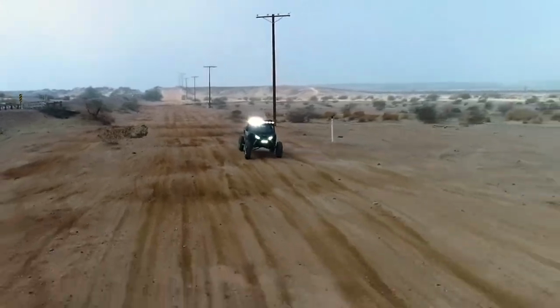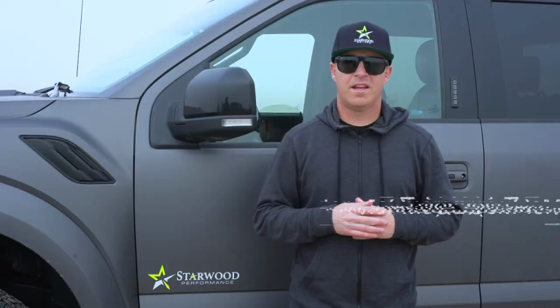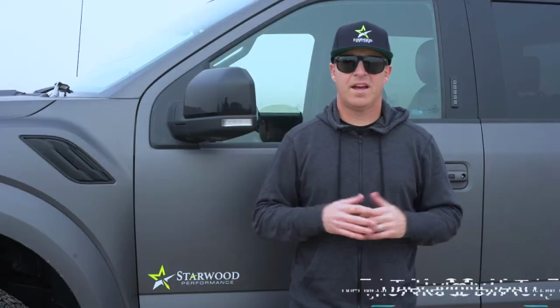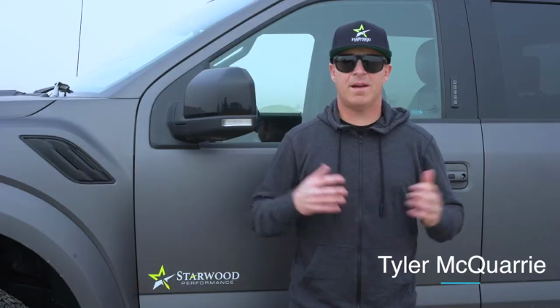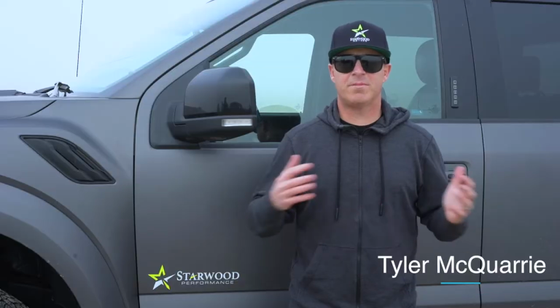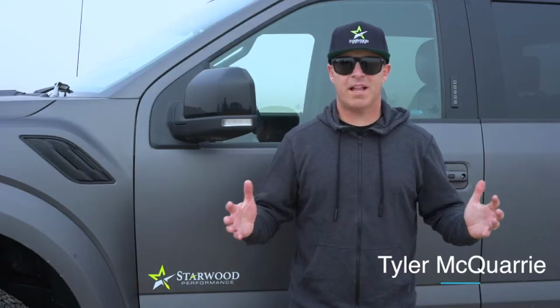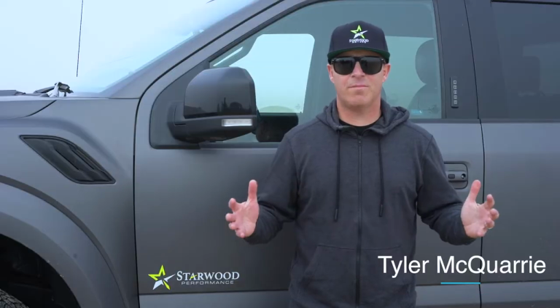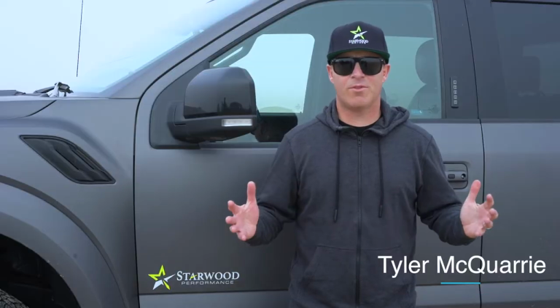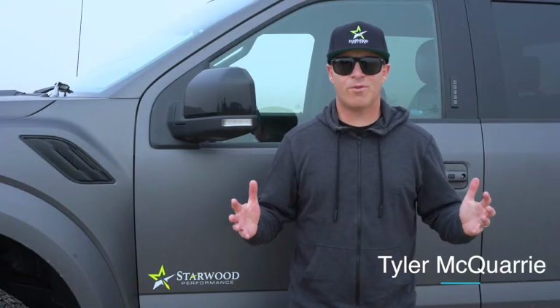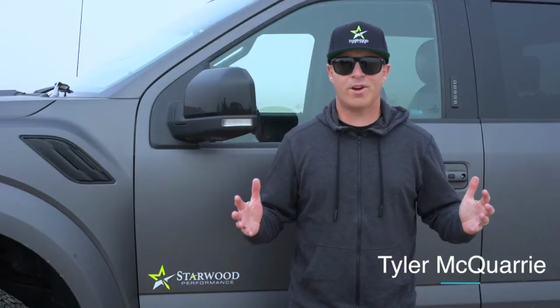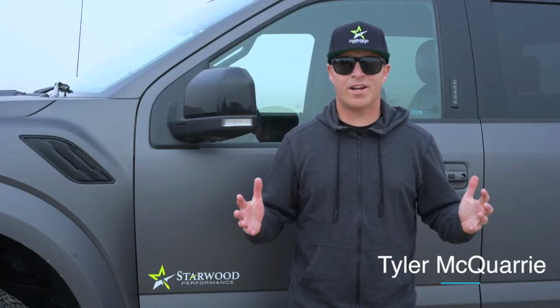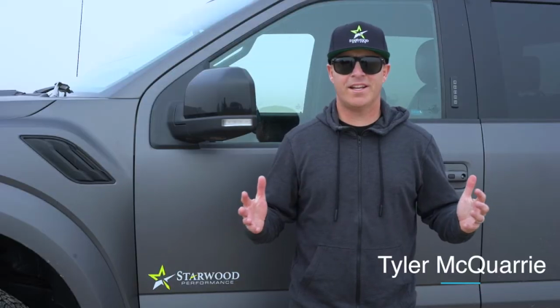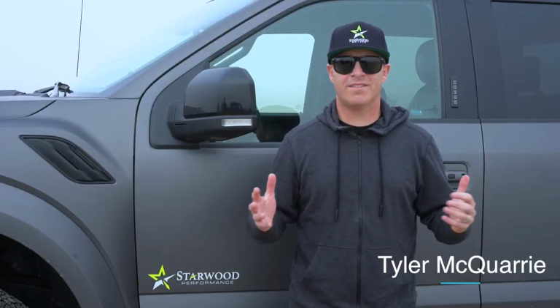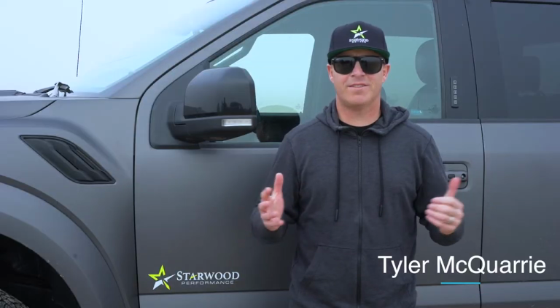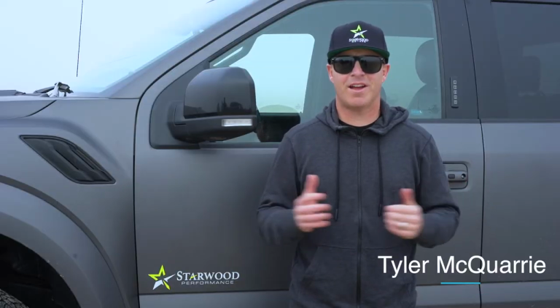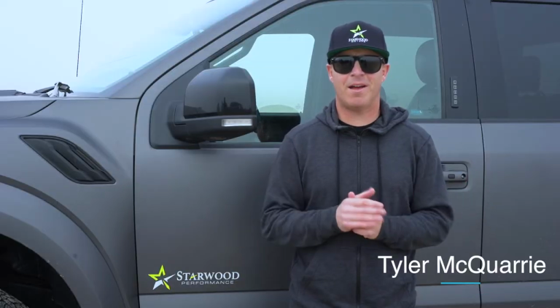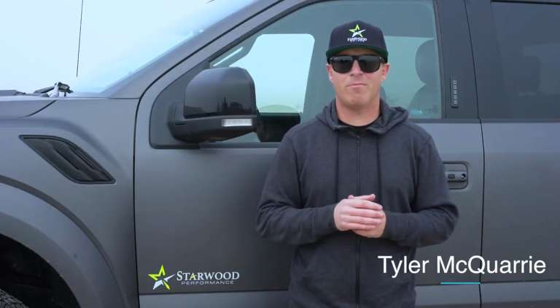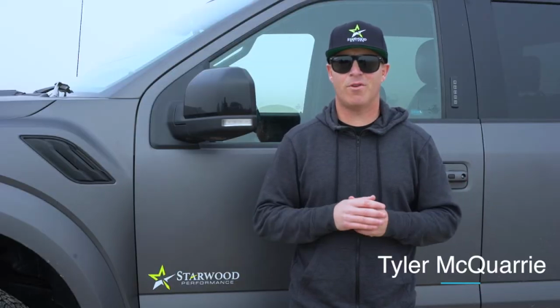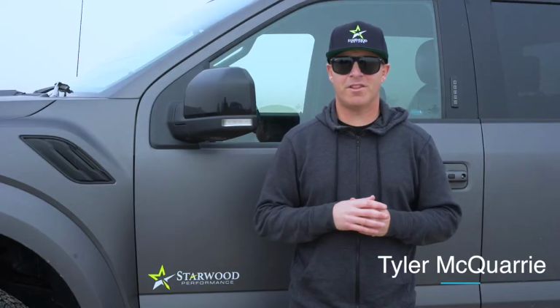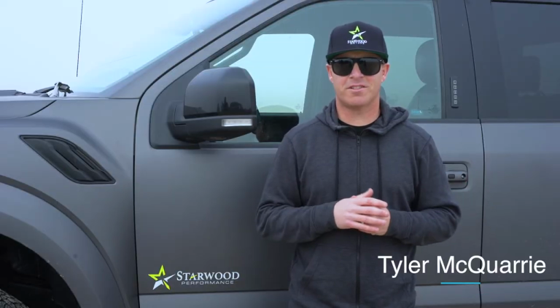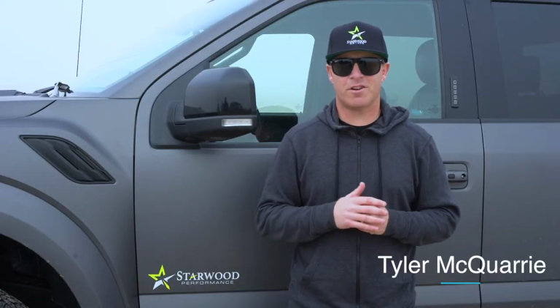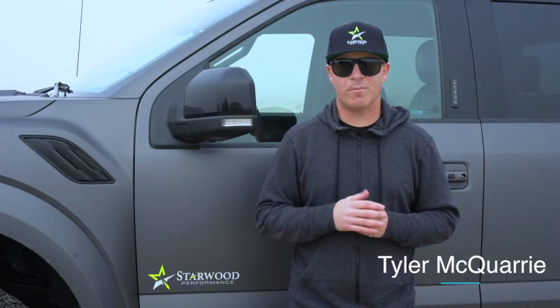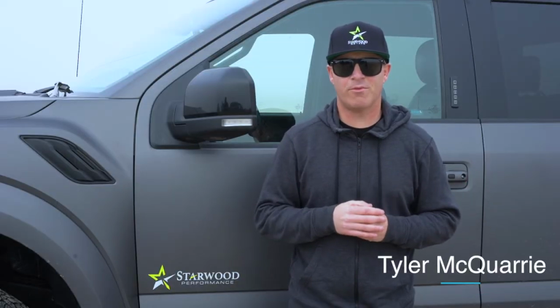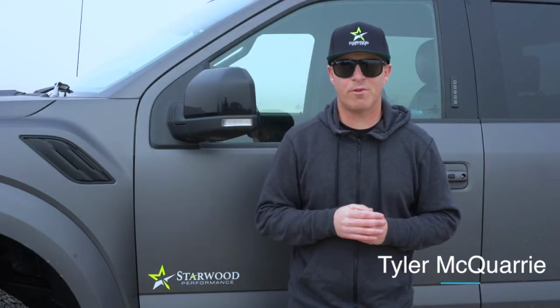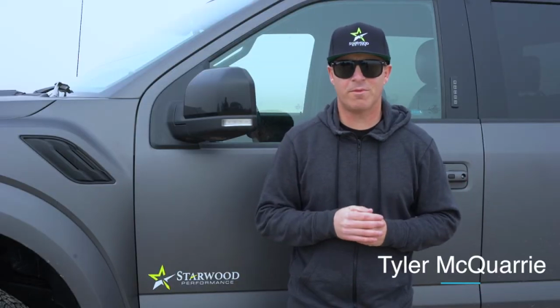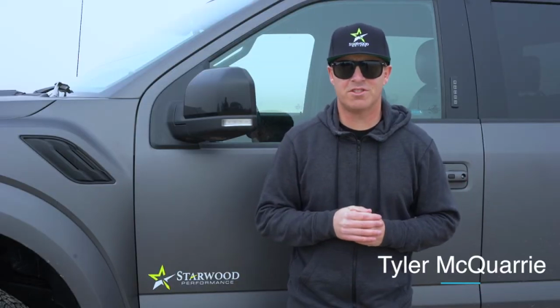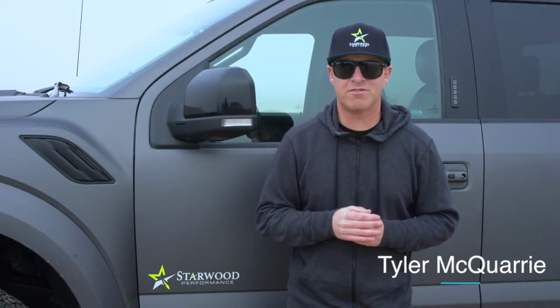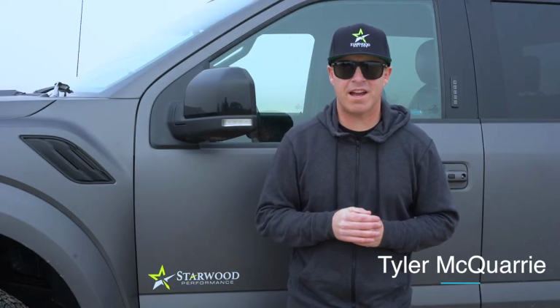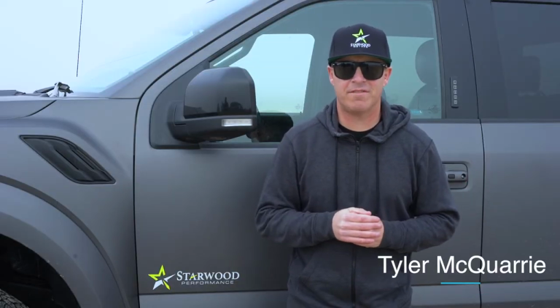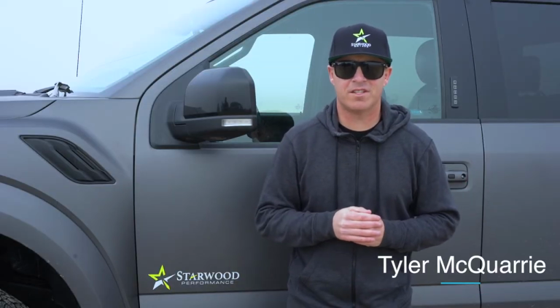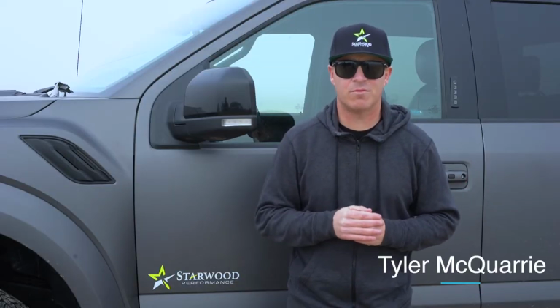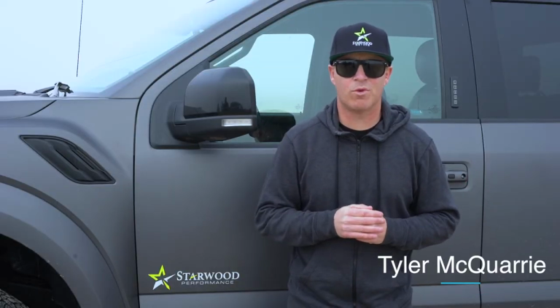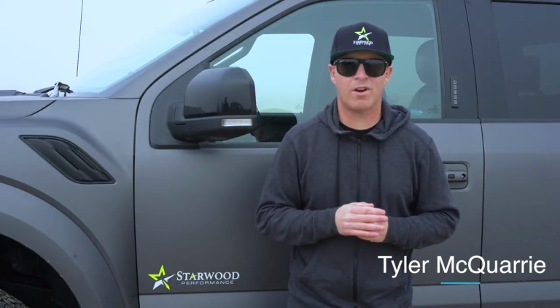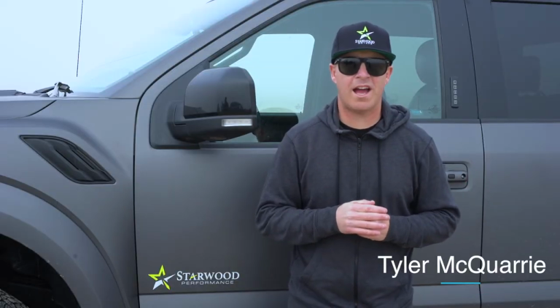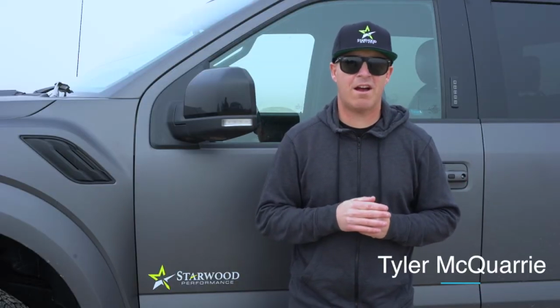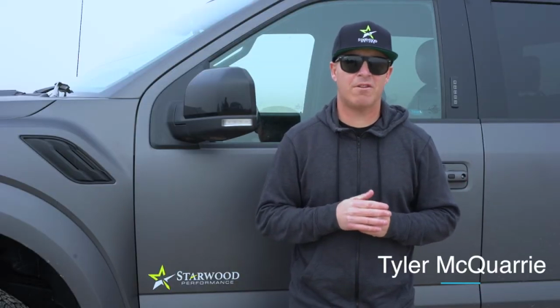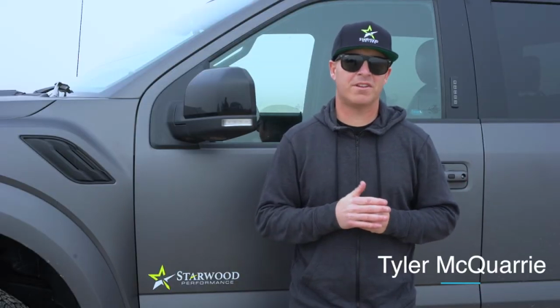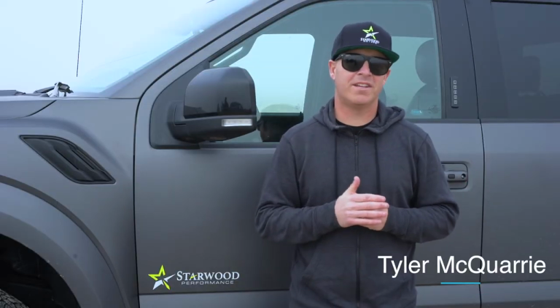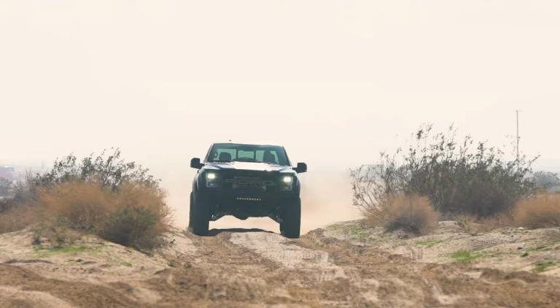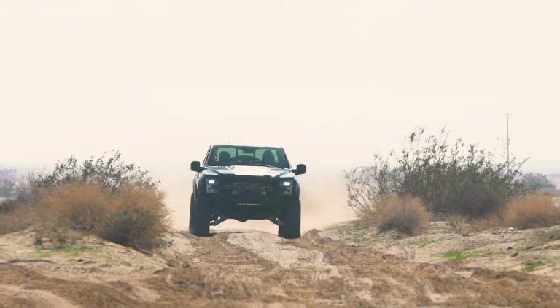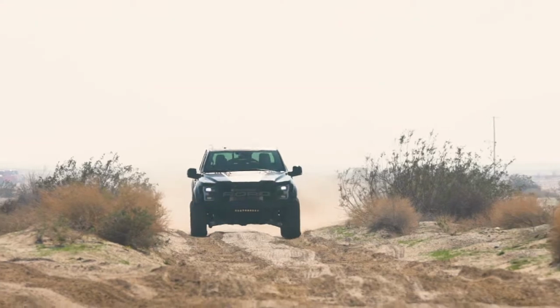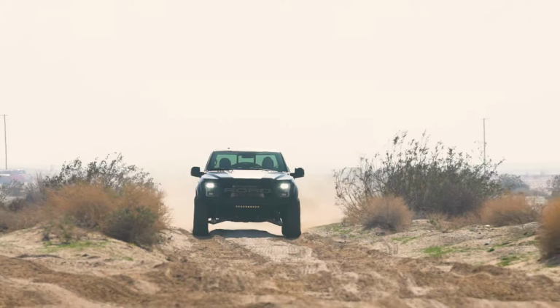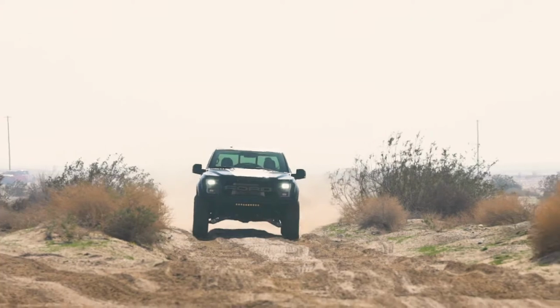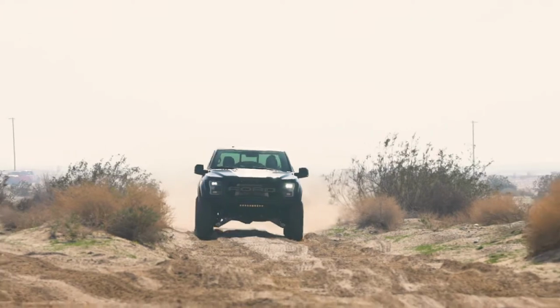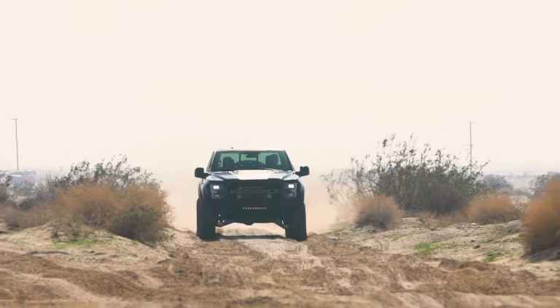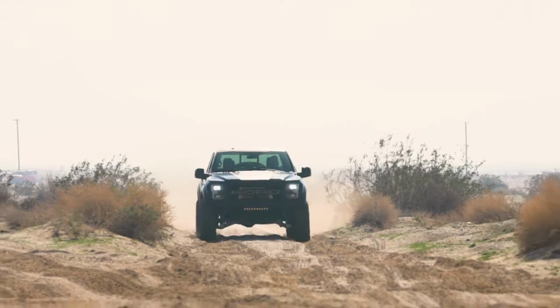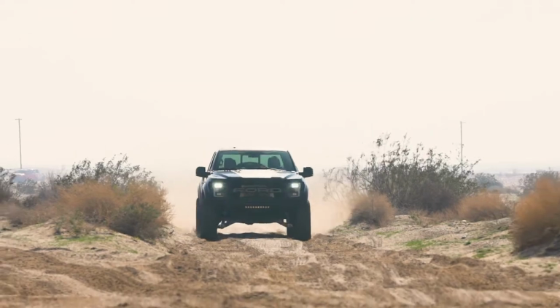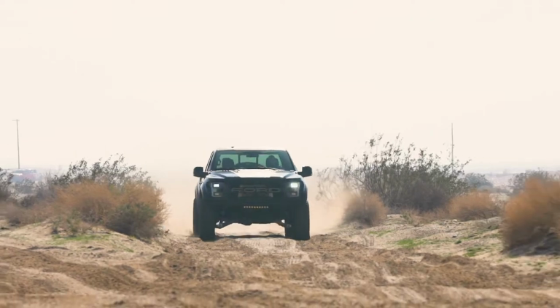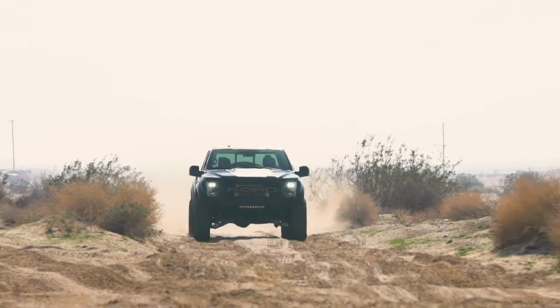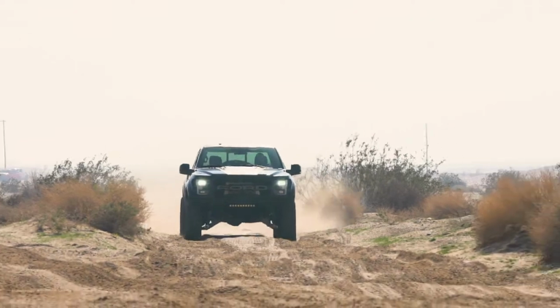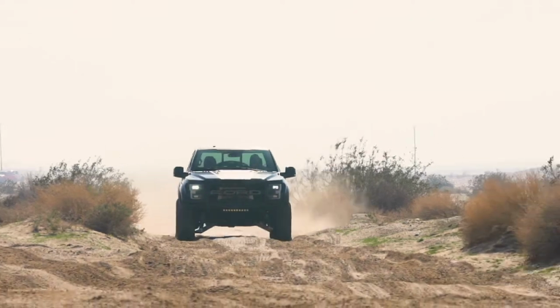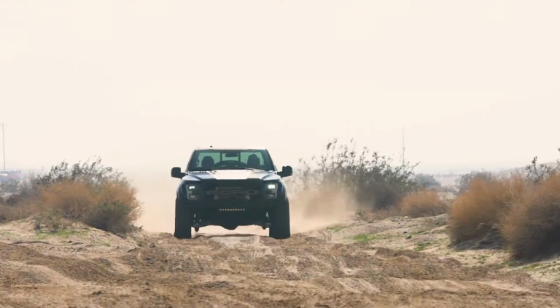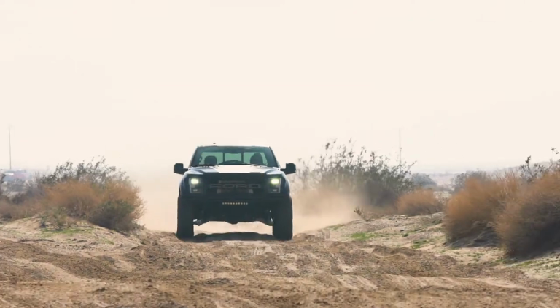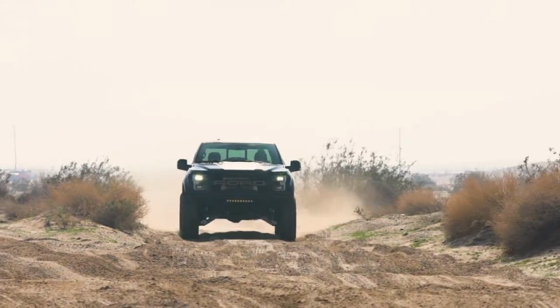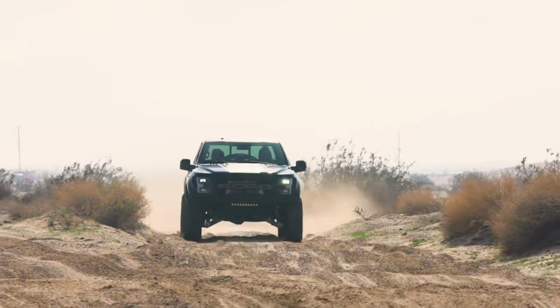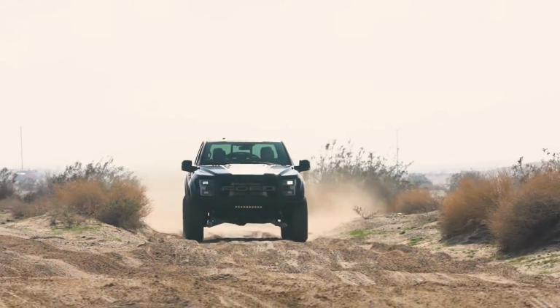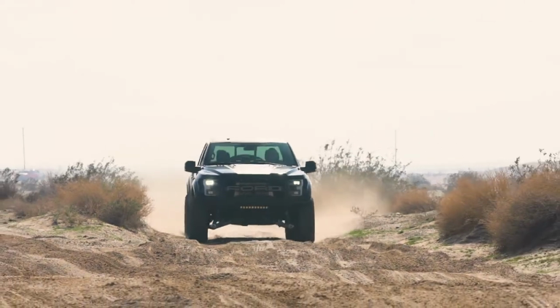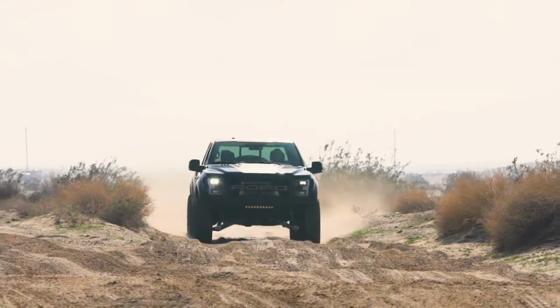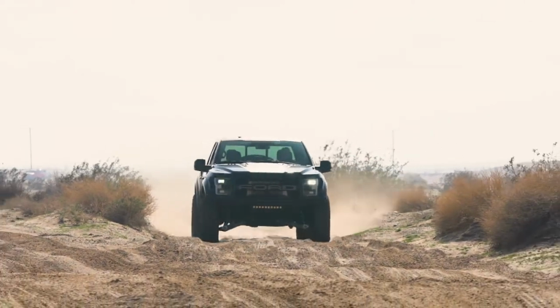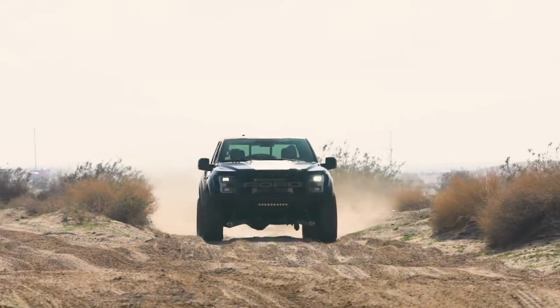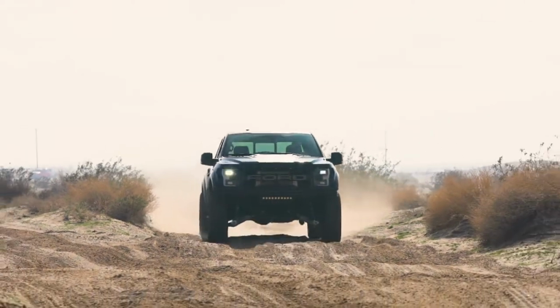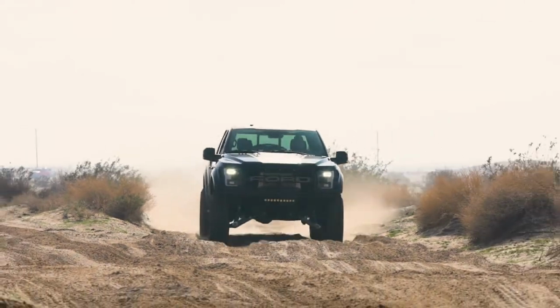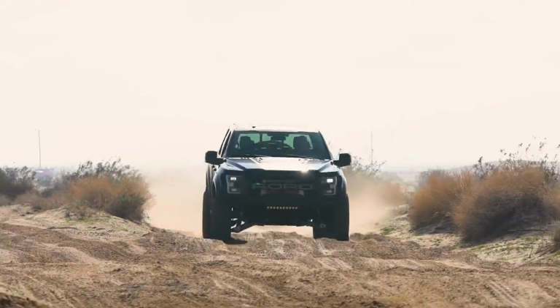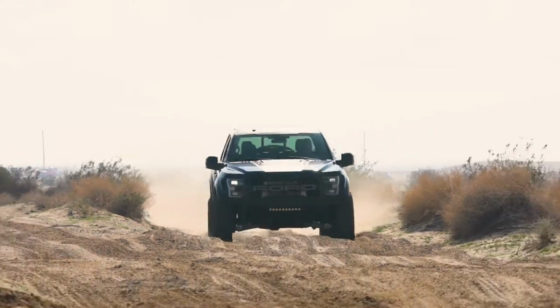I'm Tyler McQuarrie, one of the Starwood Performance drivers, and we're out here in Plaster City, which is just east of San Diego.